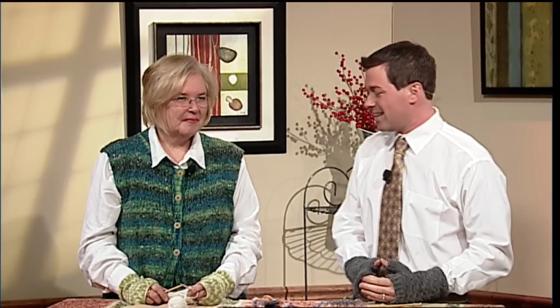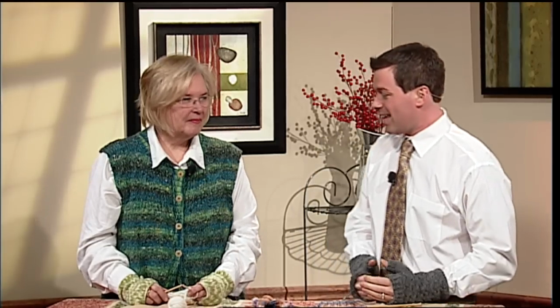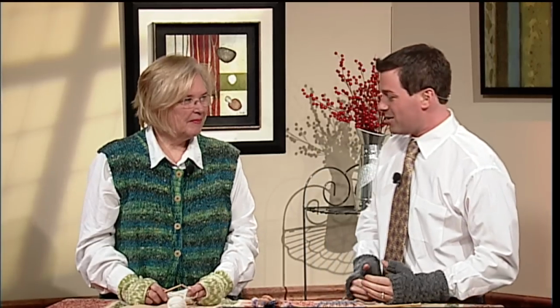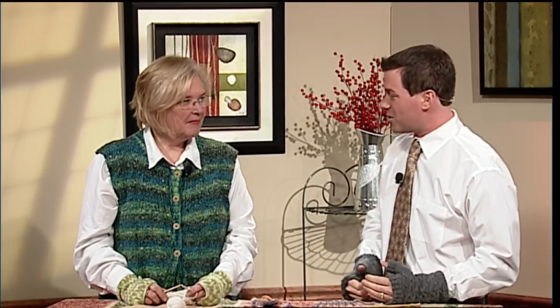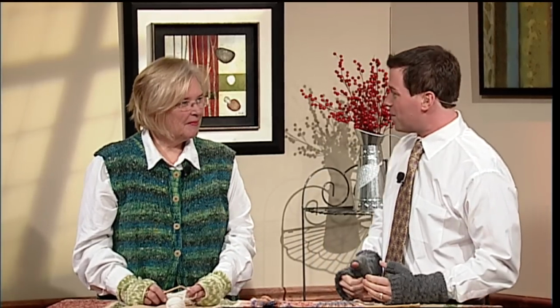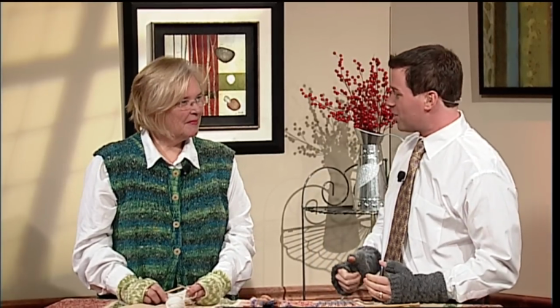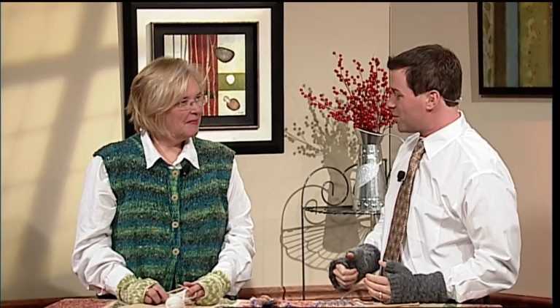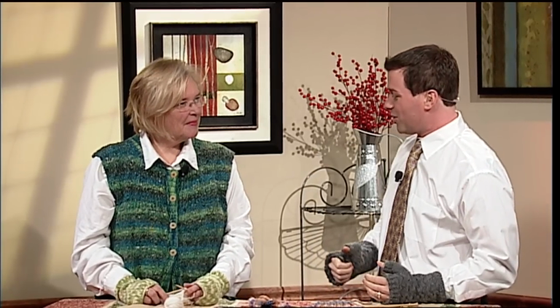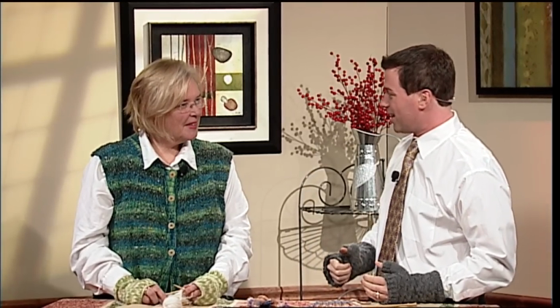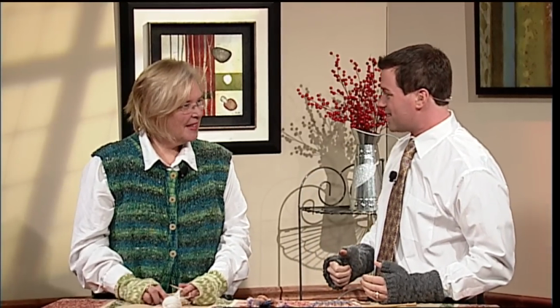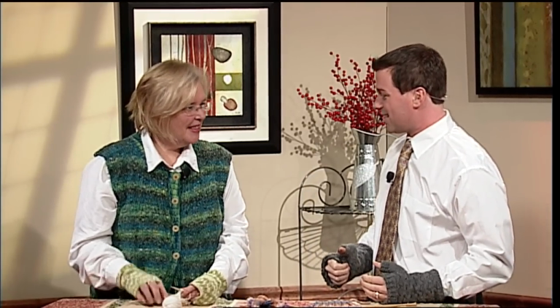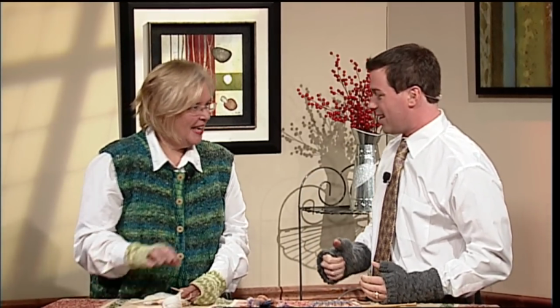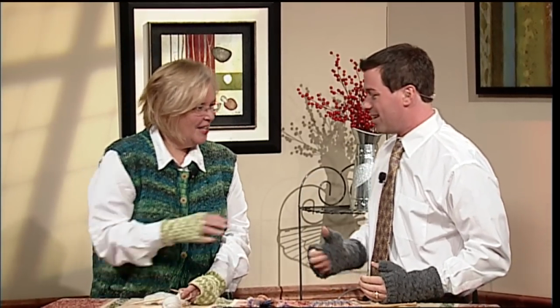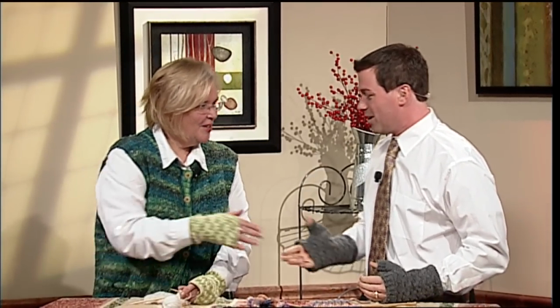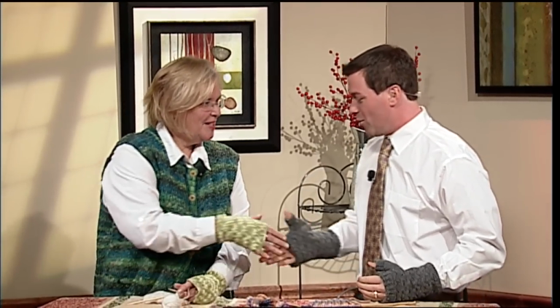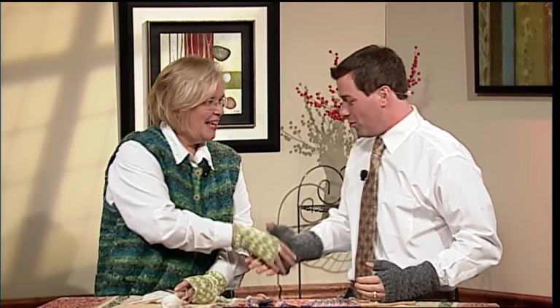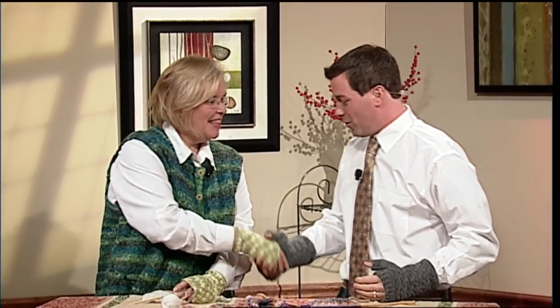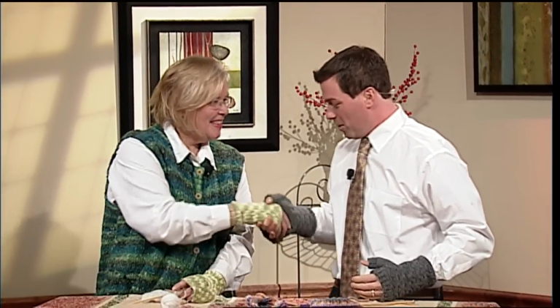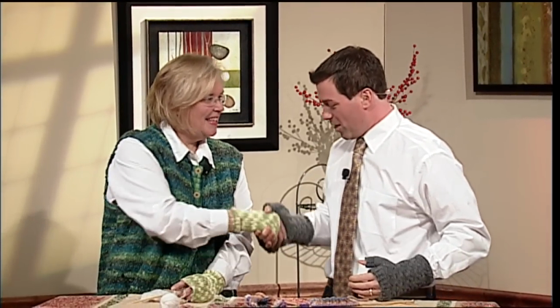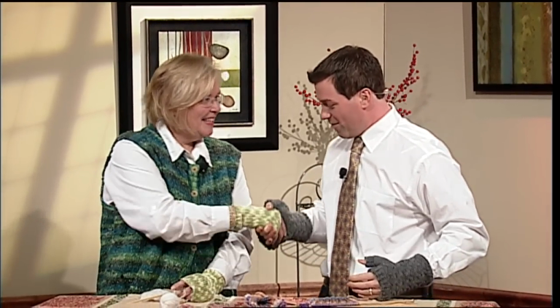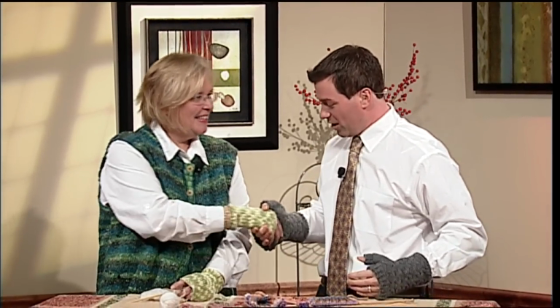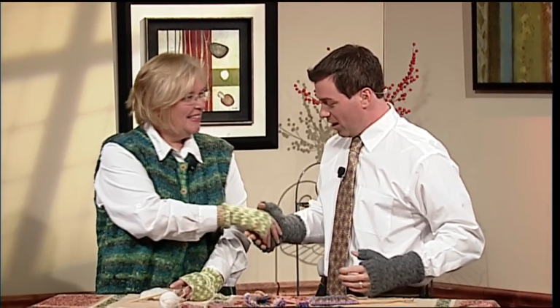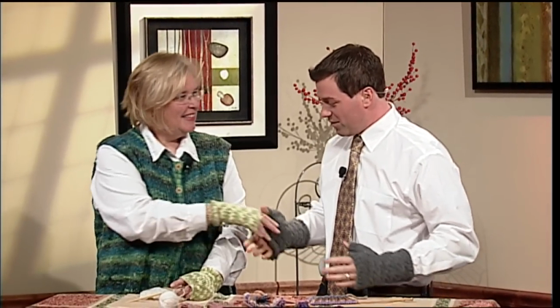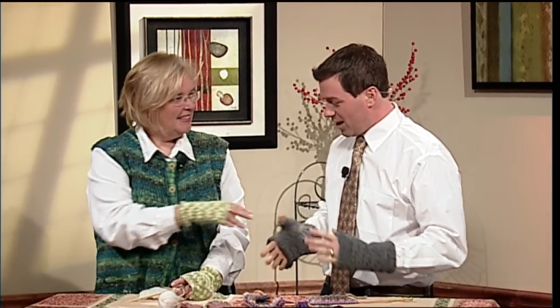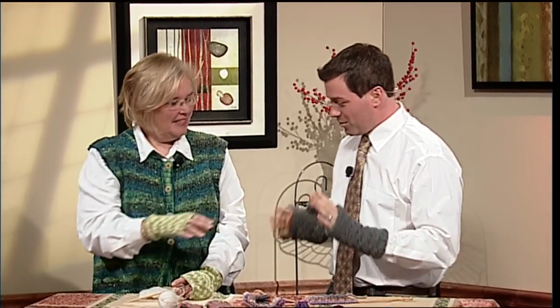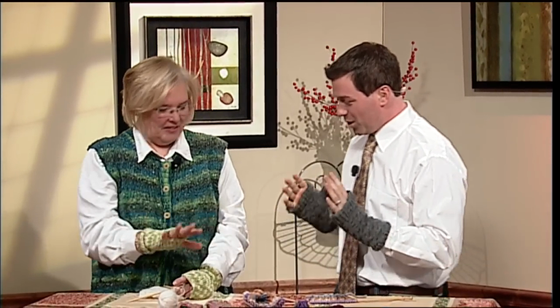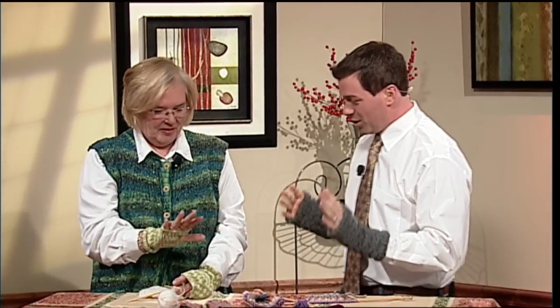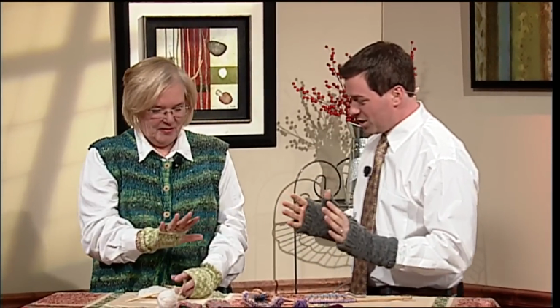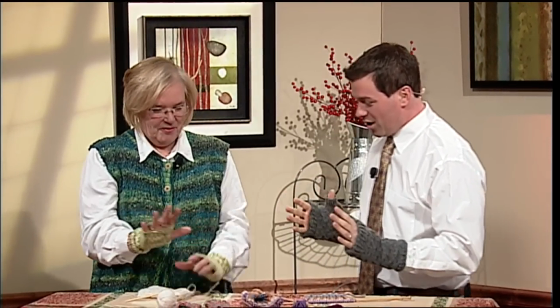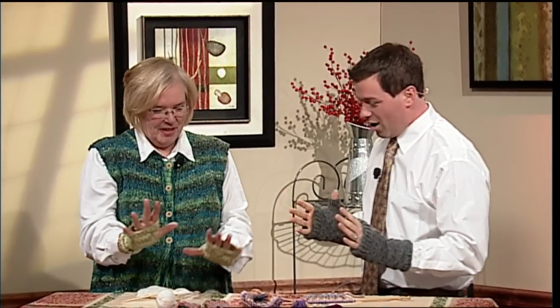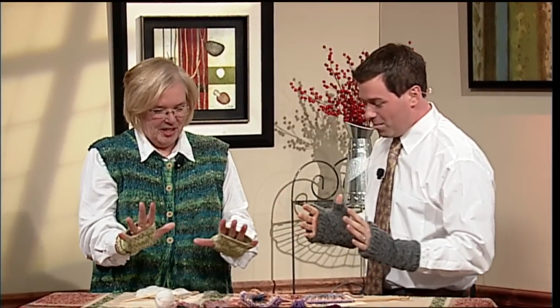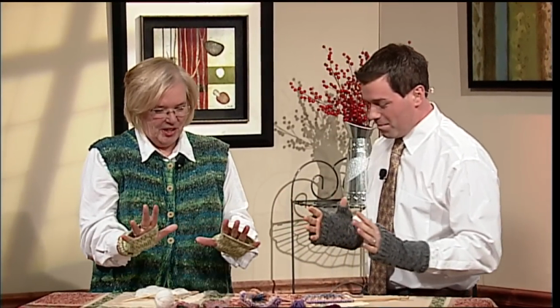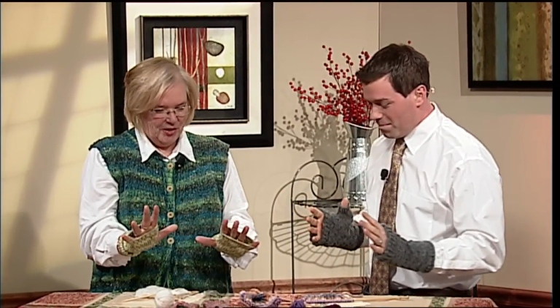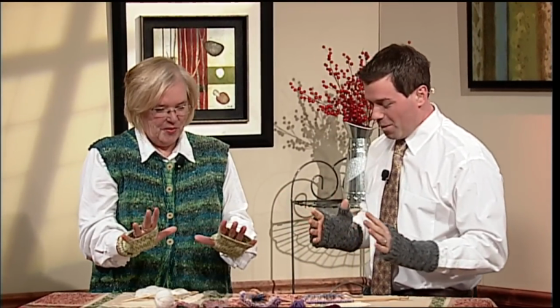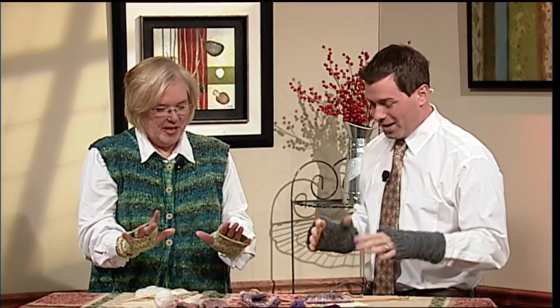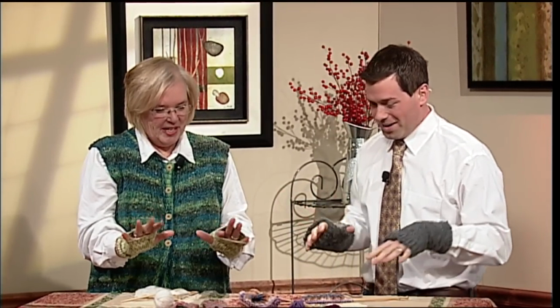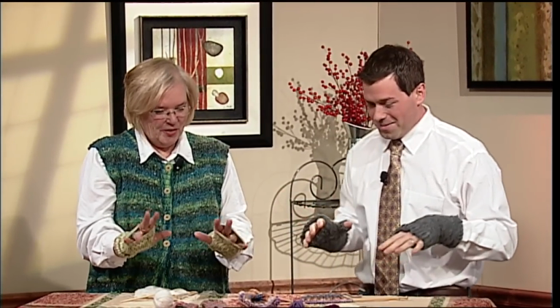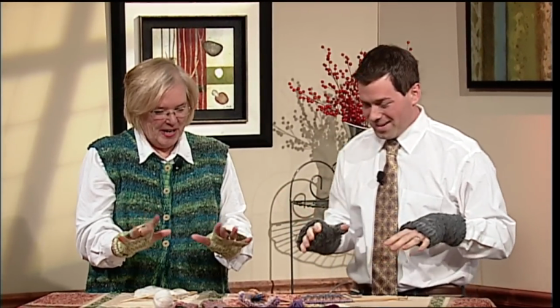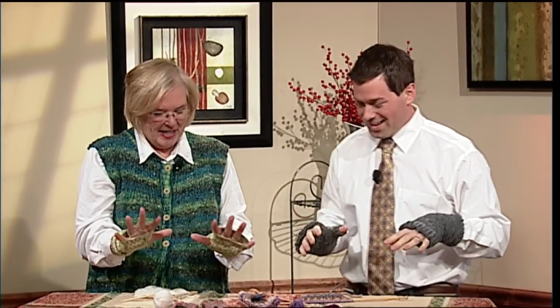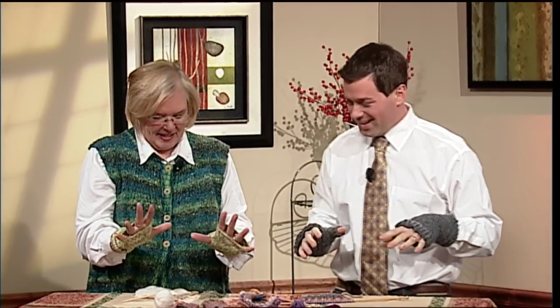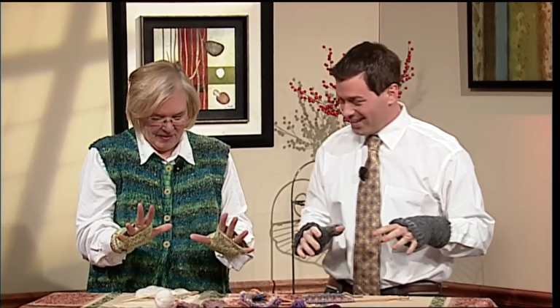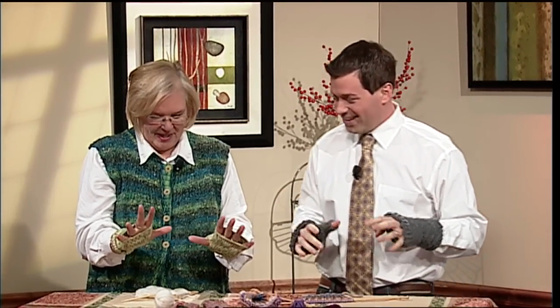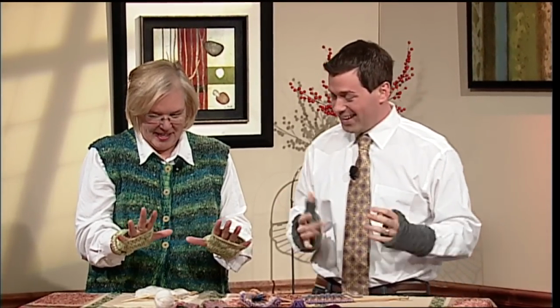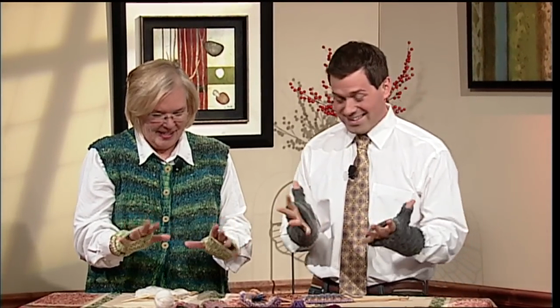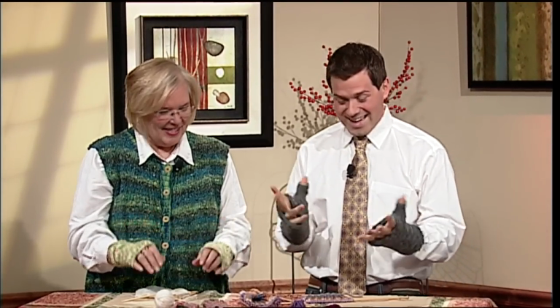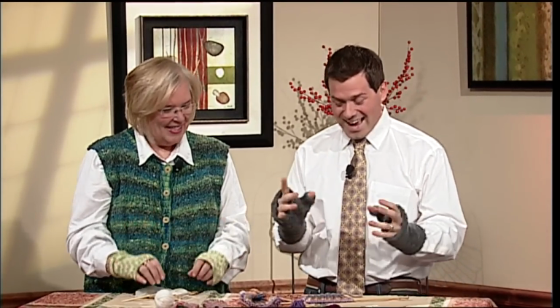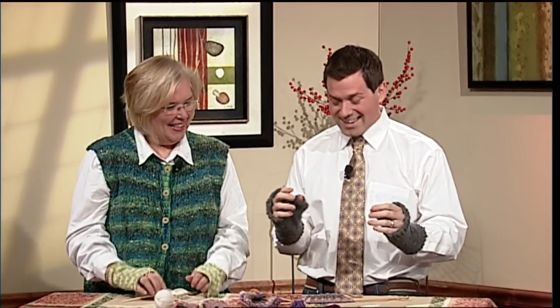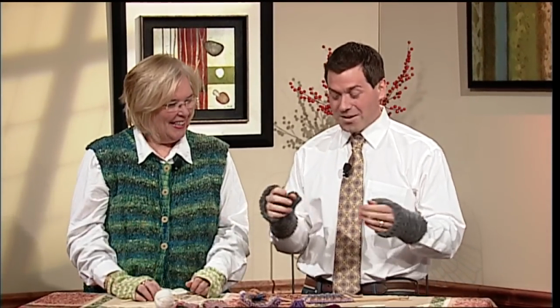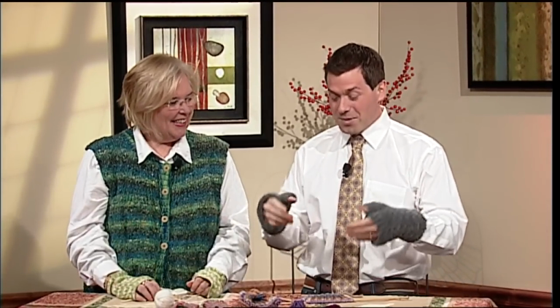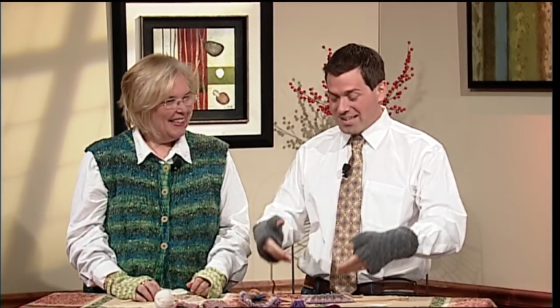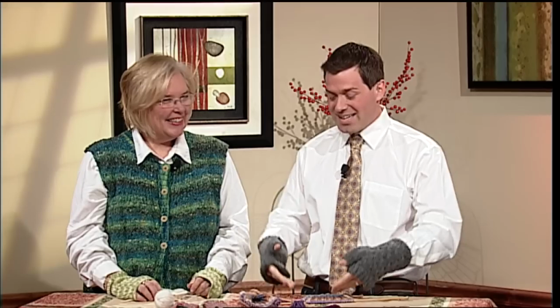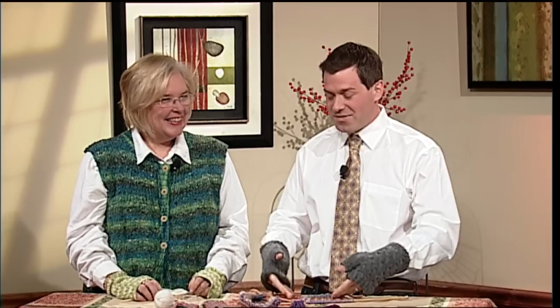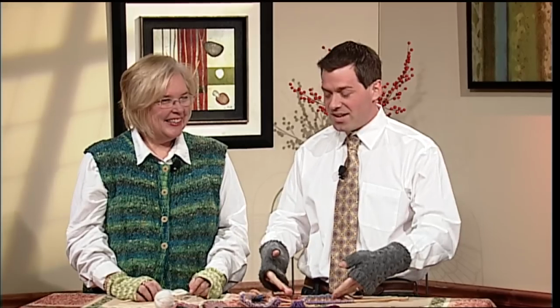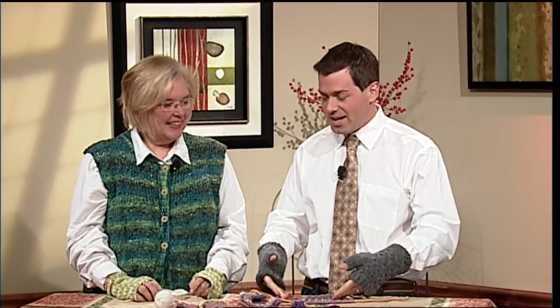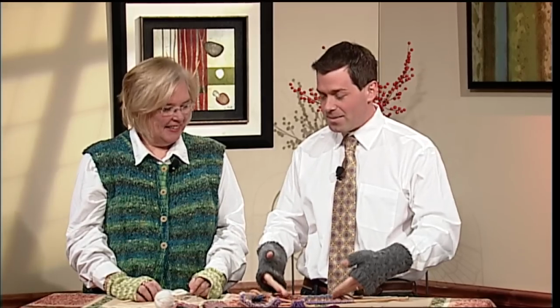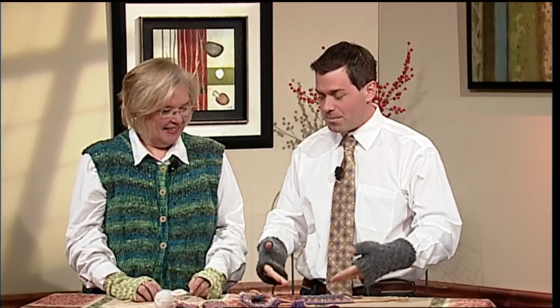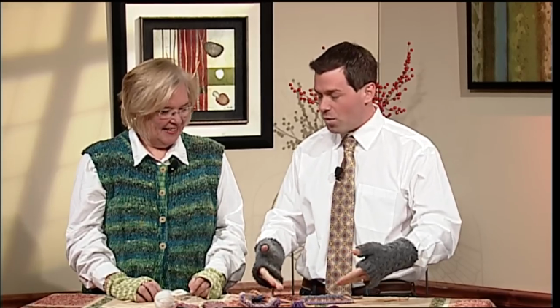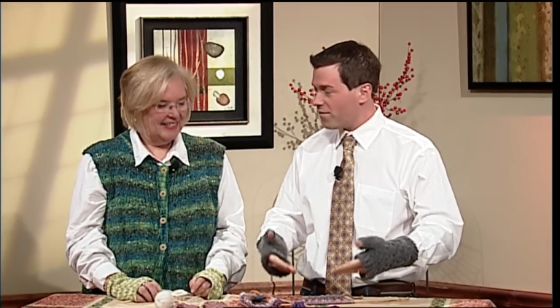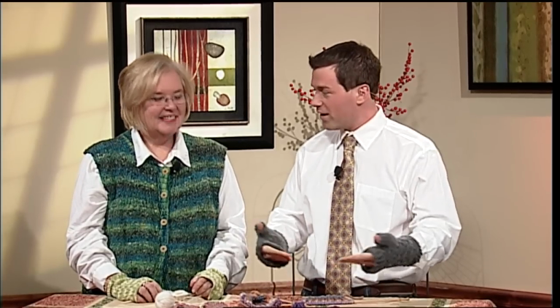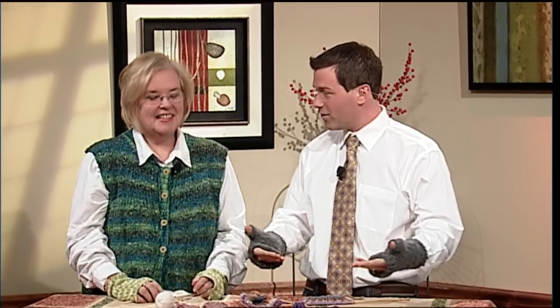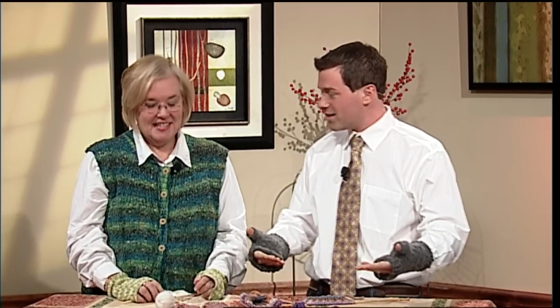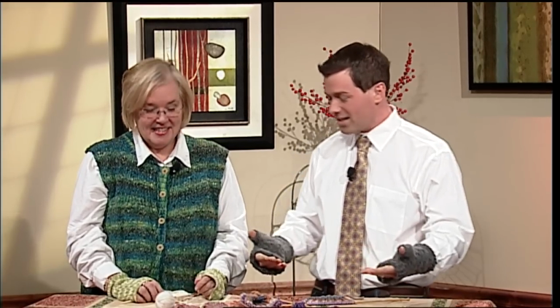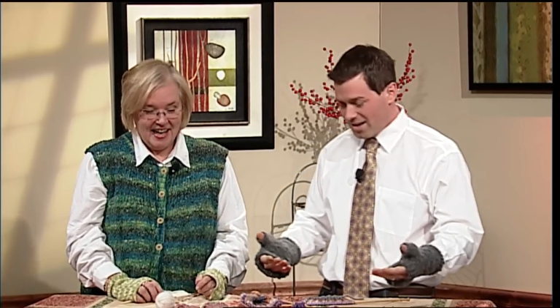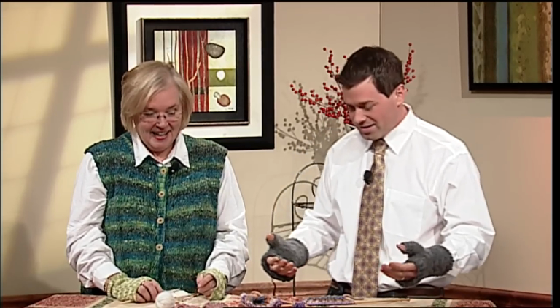Linda, thank you so much for joining us today. We both have our gloves on — we're good to go. We can do anything with these. Exactly, we can even knit more fingerless gloves.